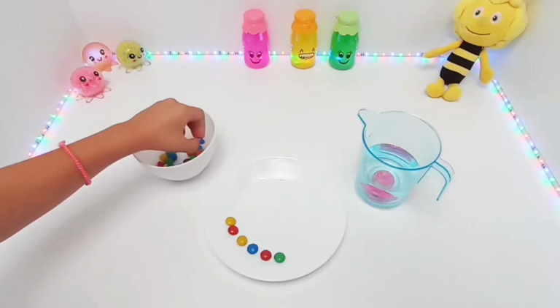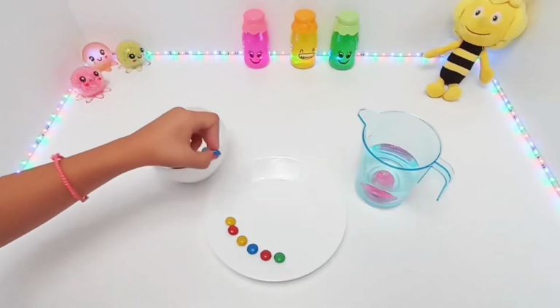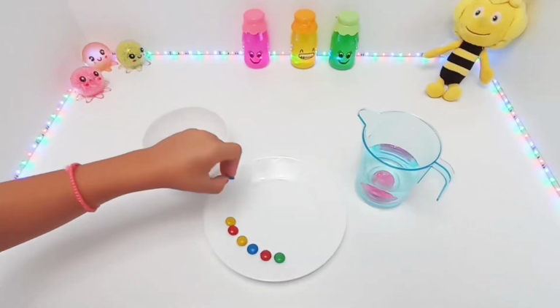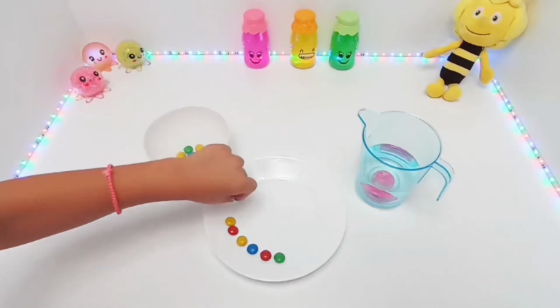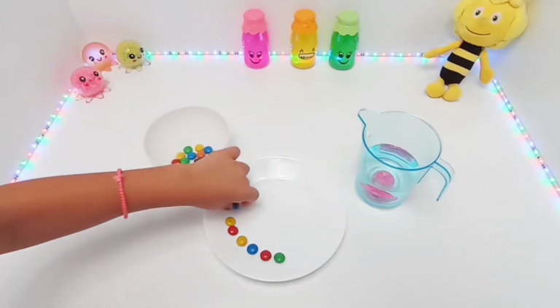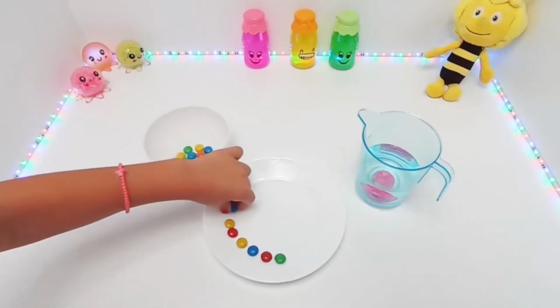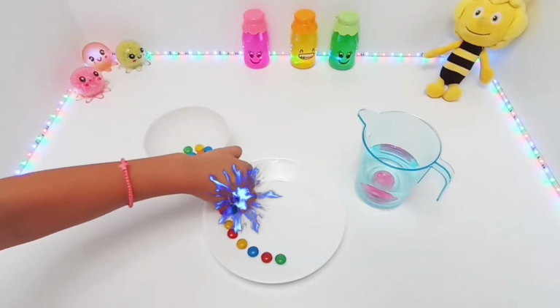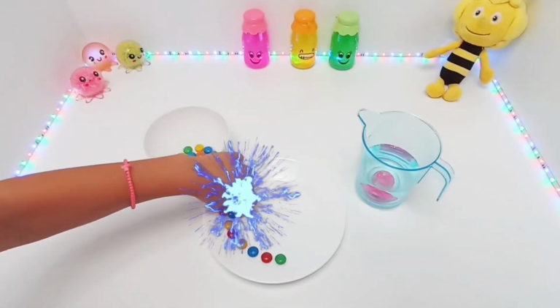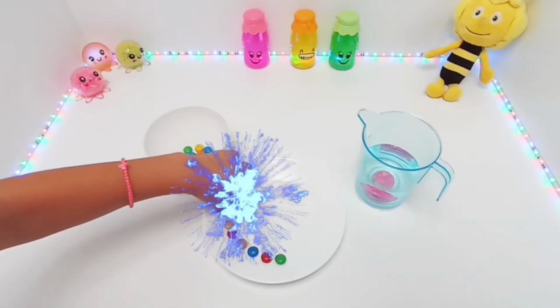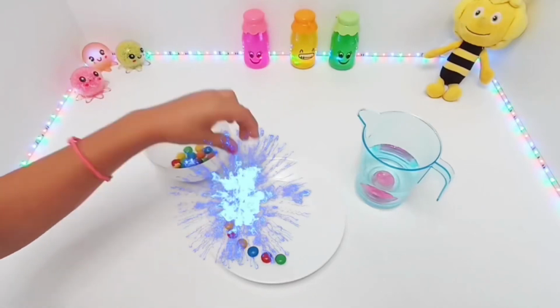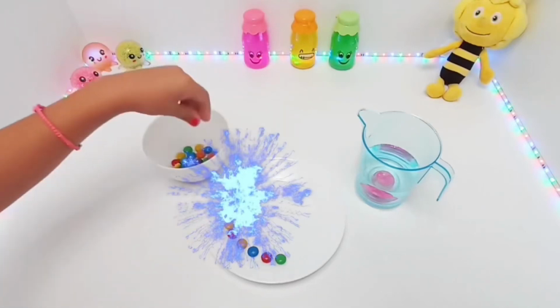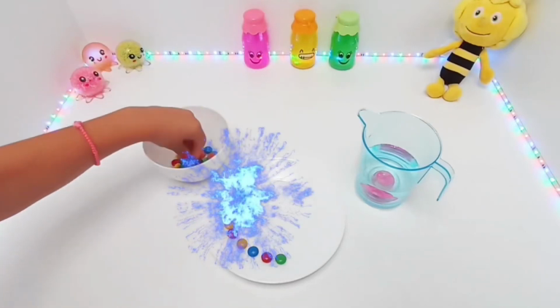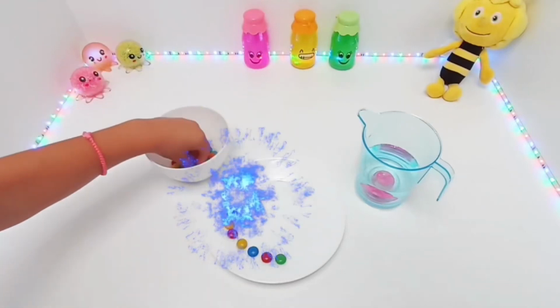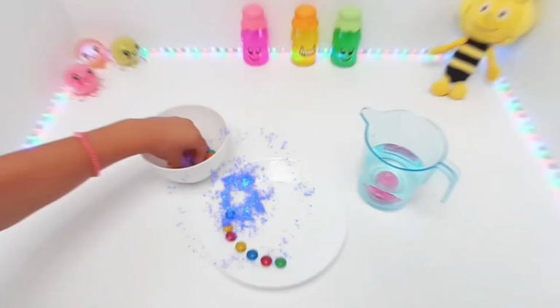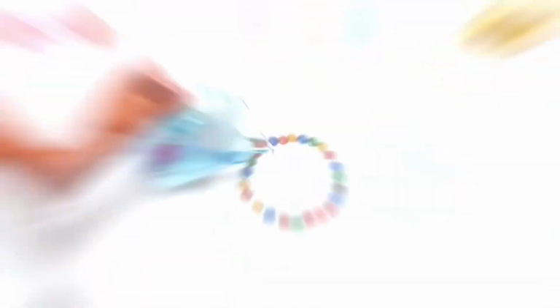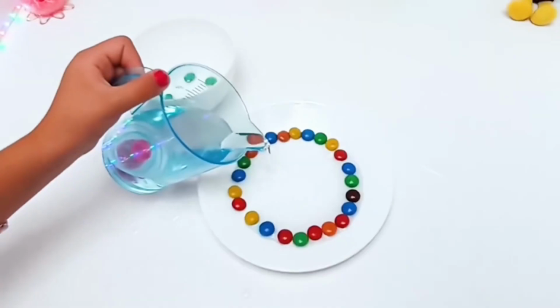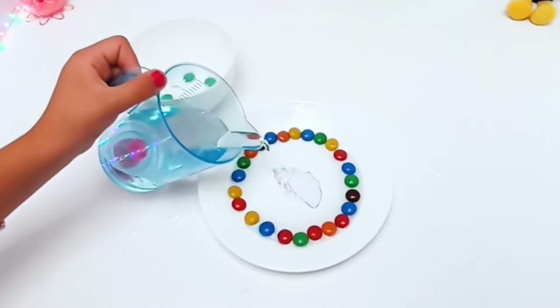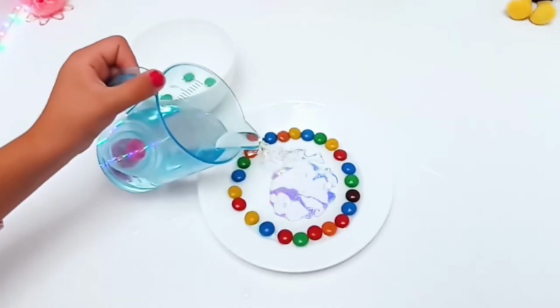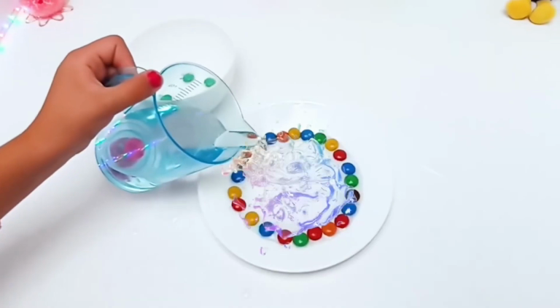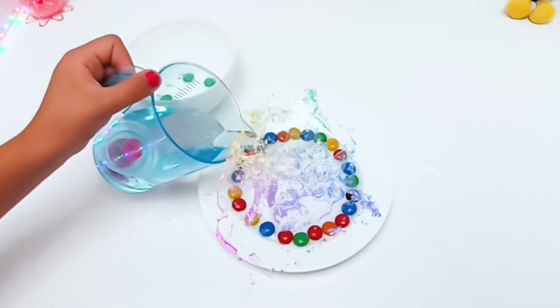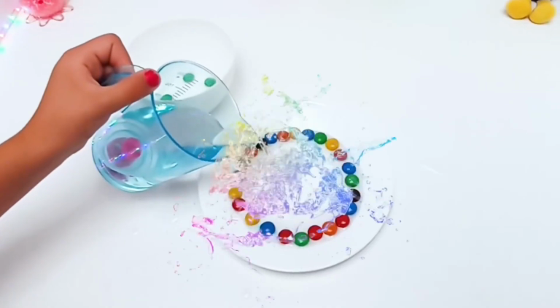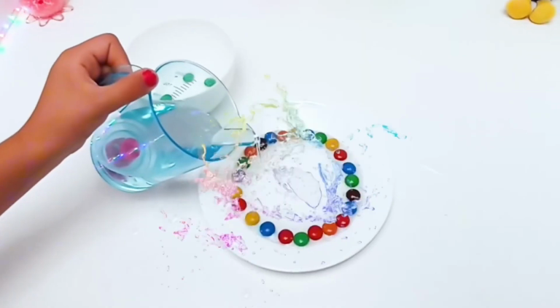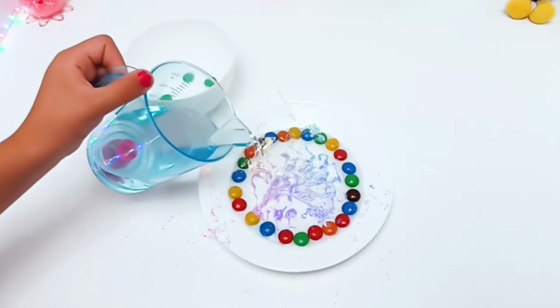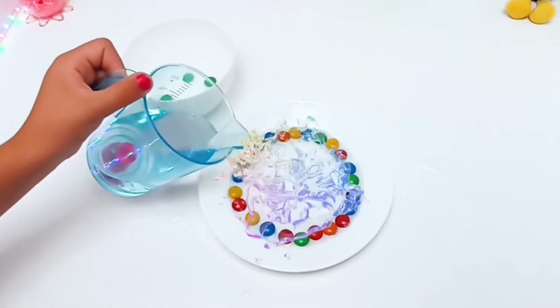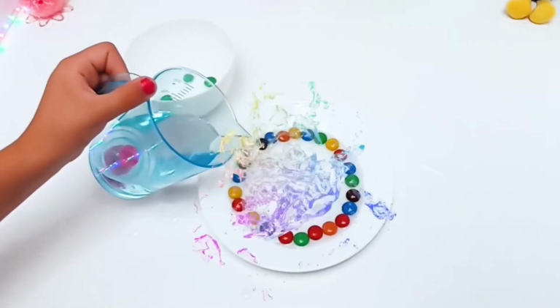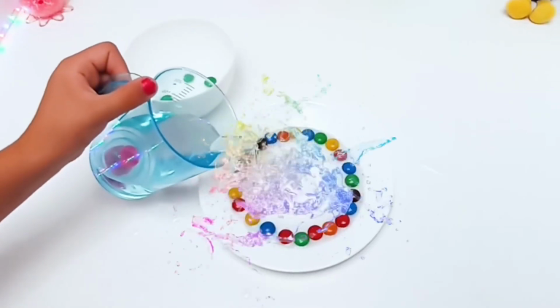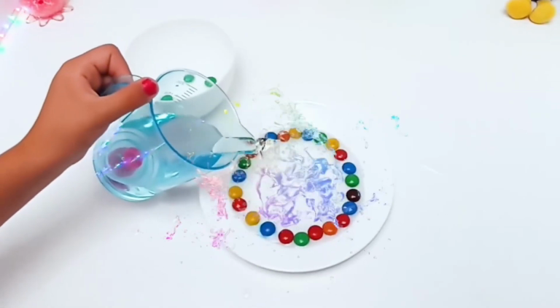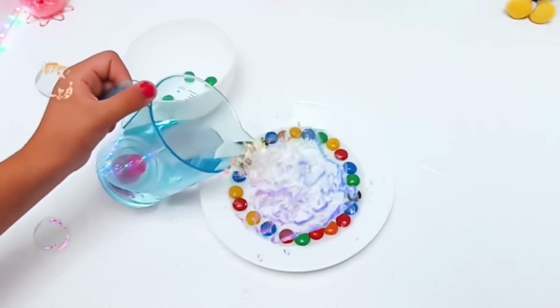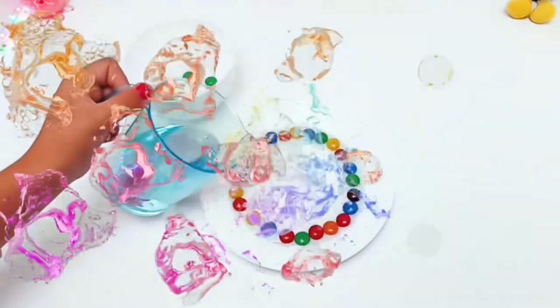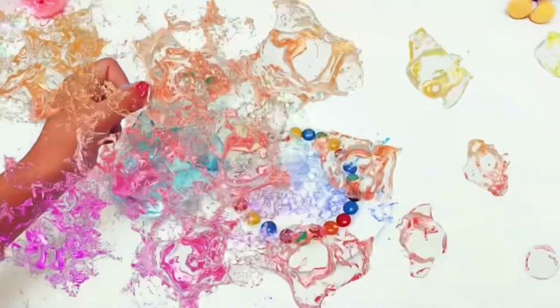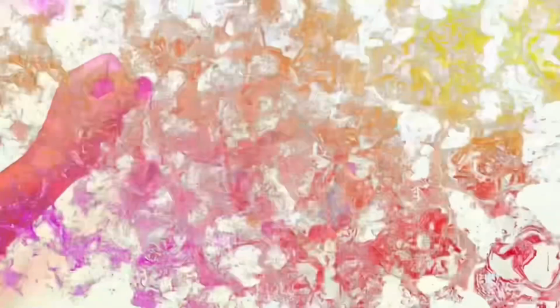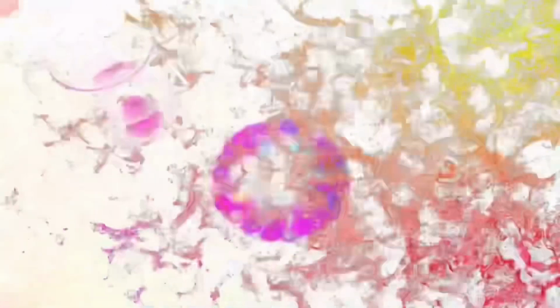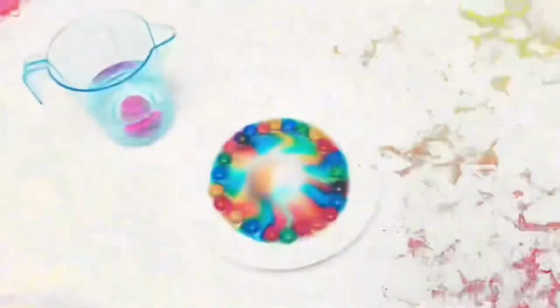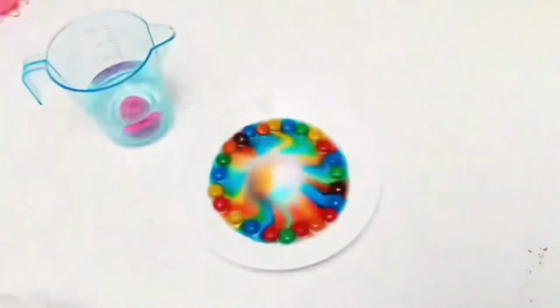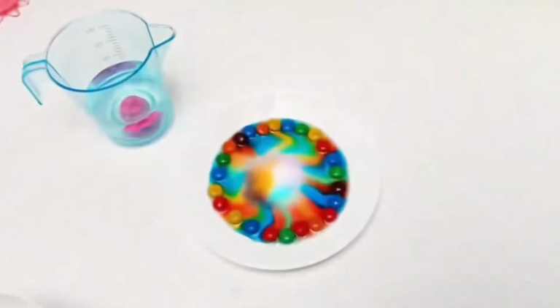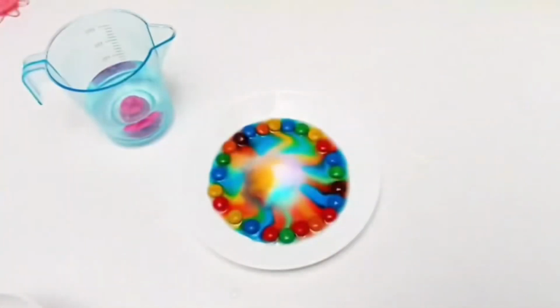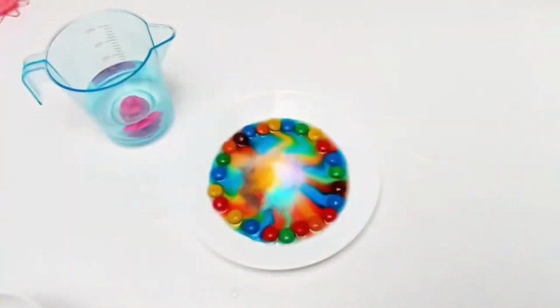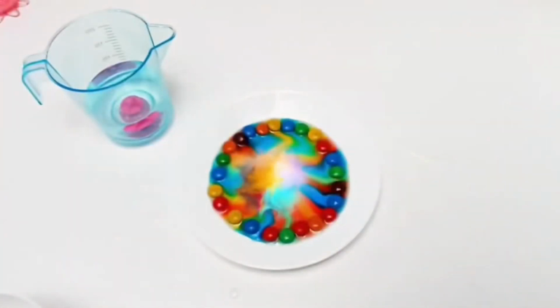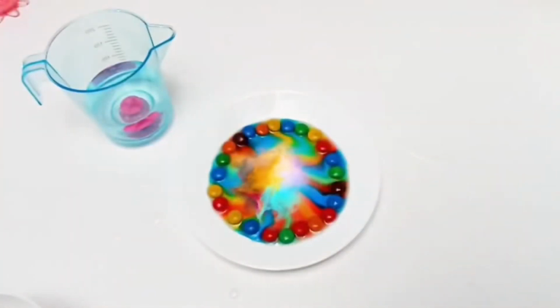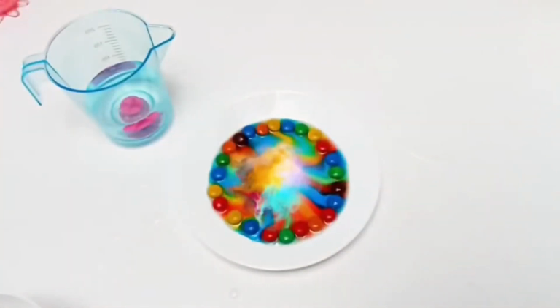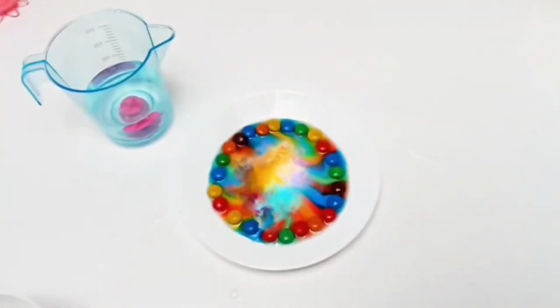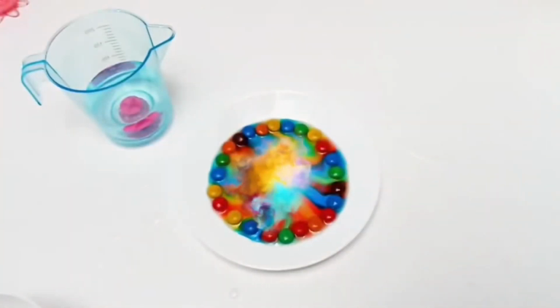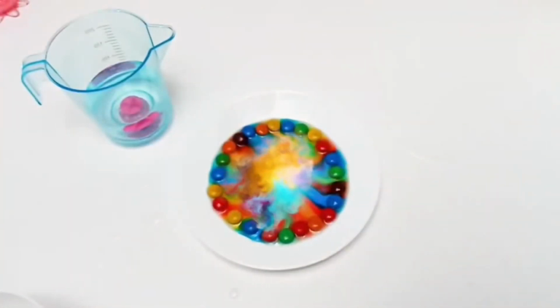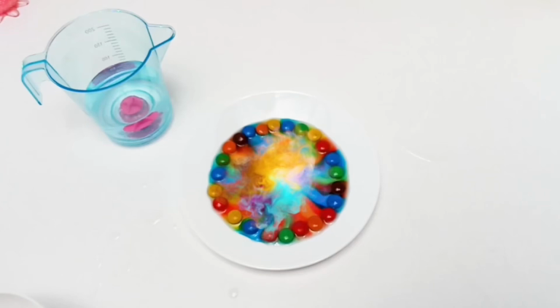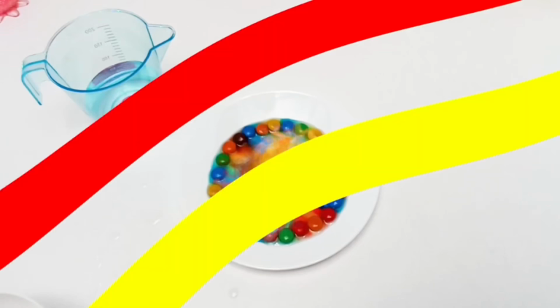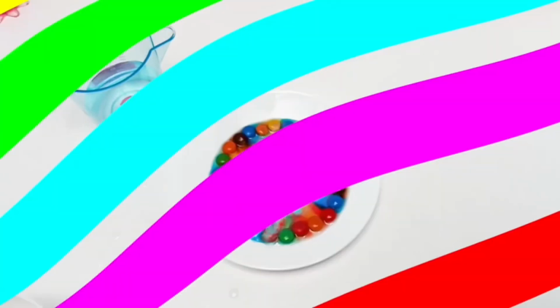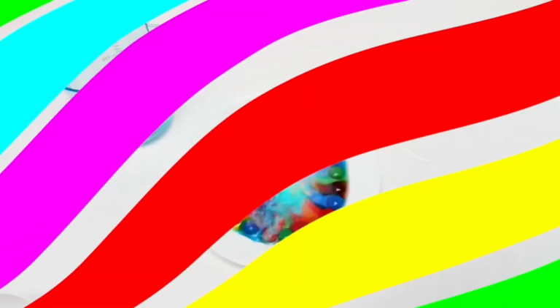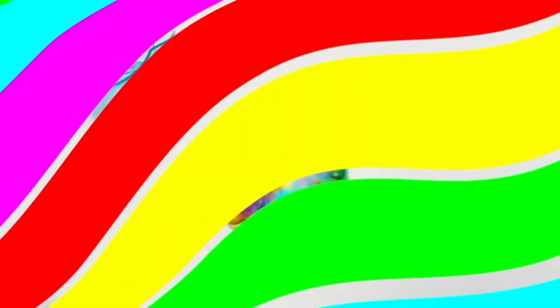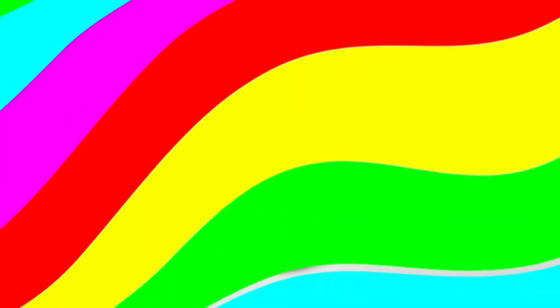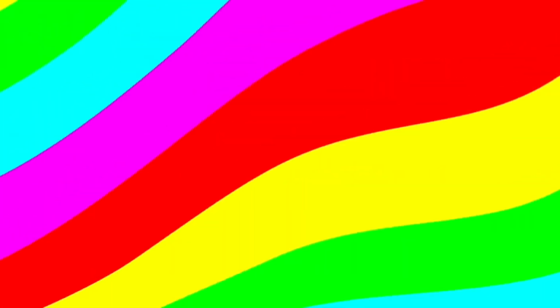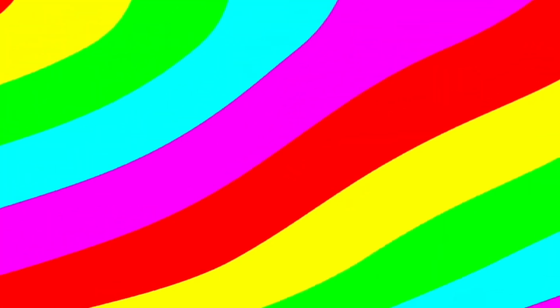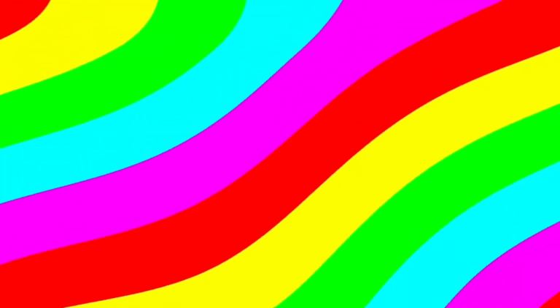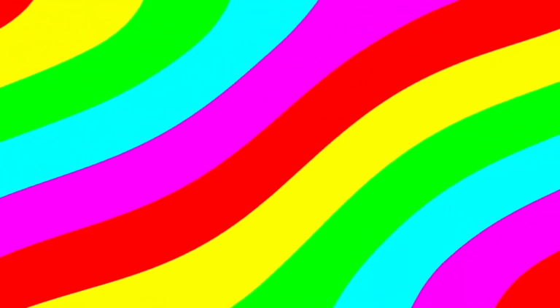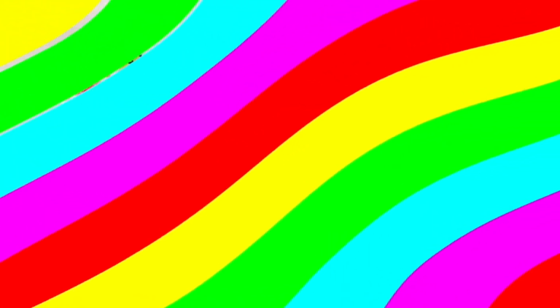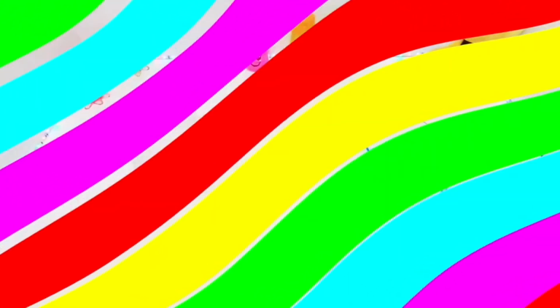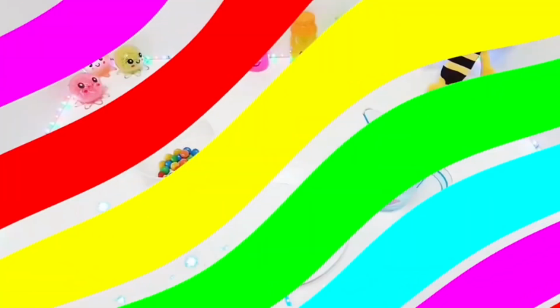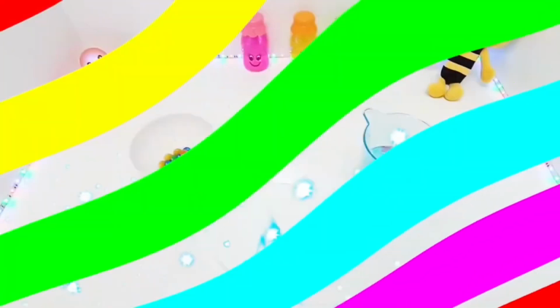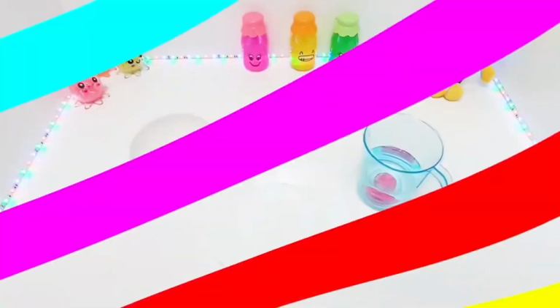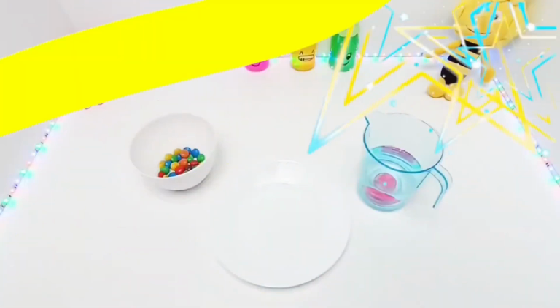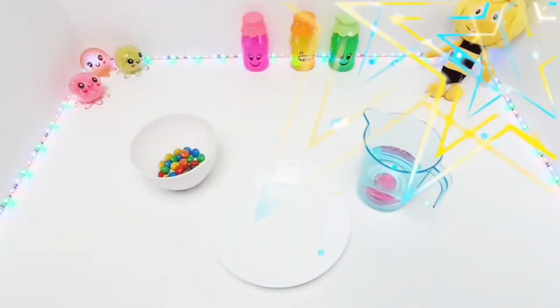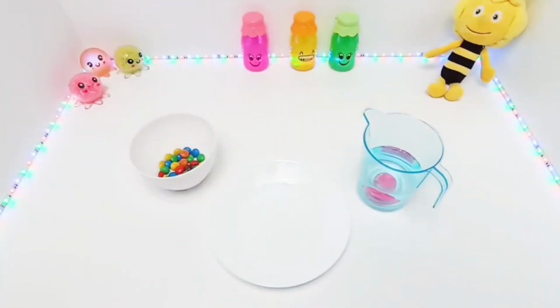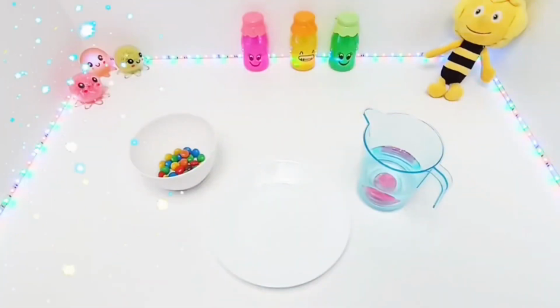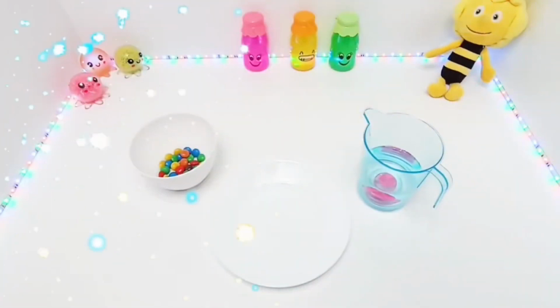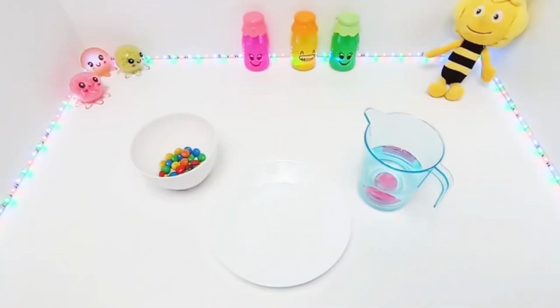Hello friends! Welcome to Cuckoo's A Play TV! In today's video we're doing an experiment with our friend Victoria!